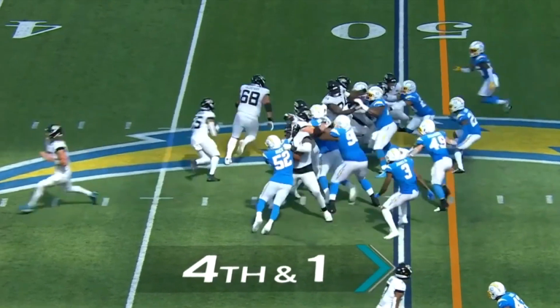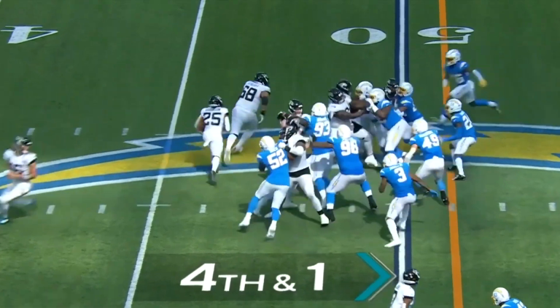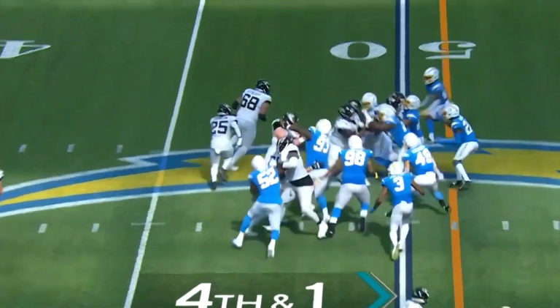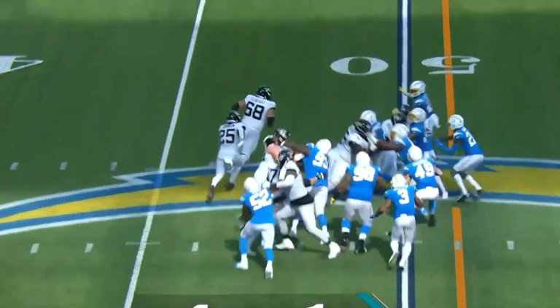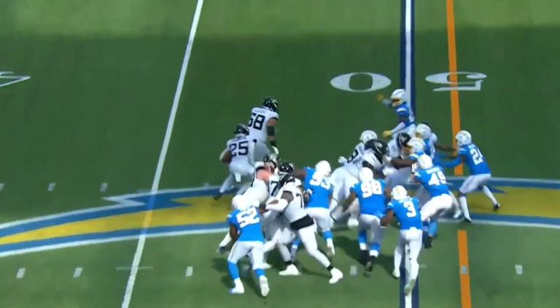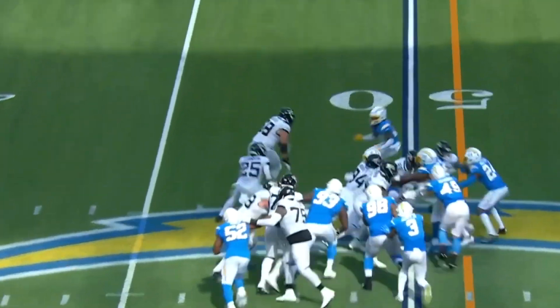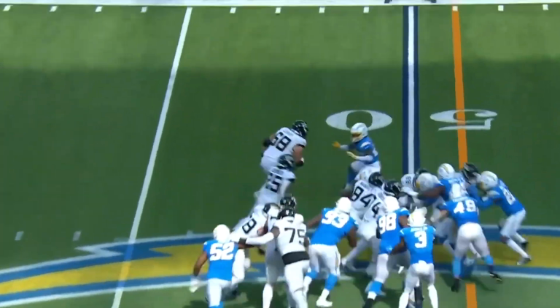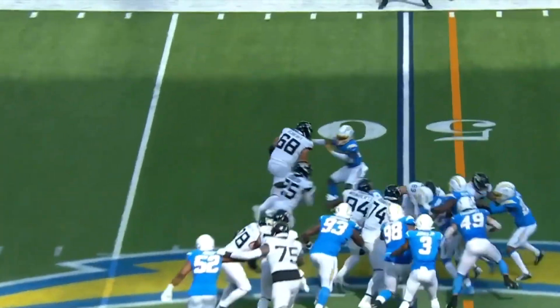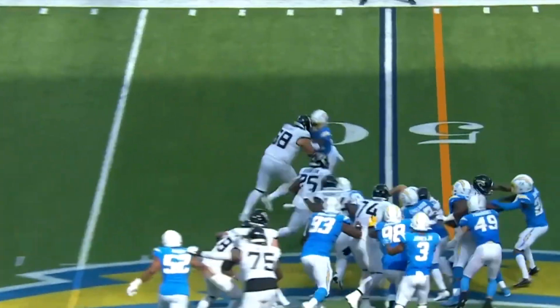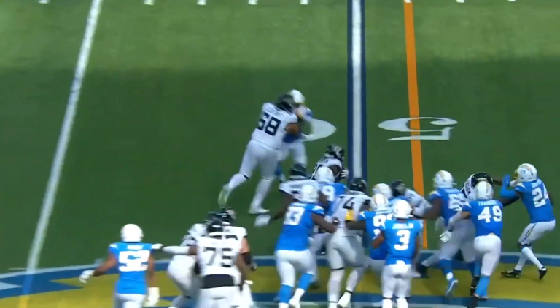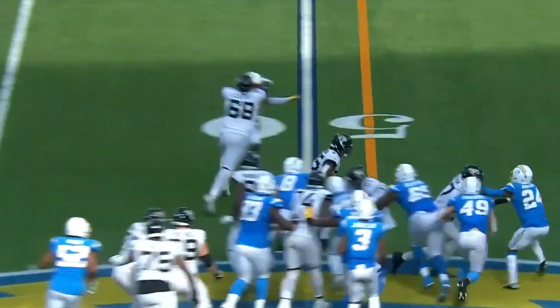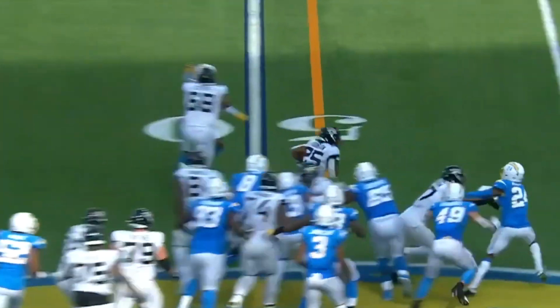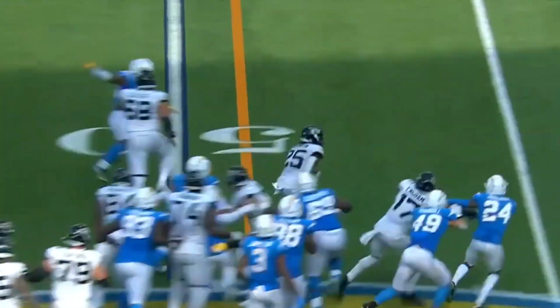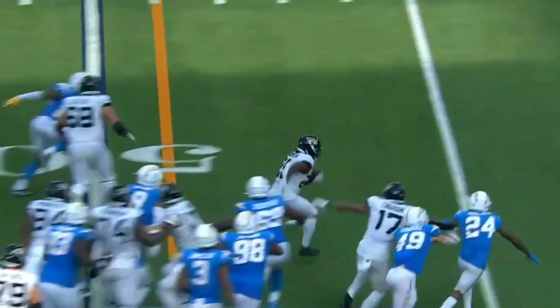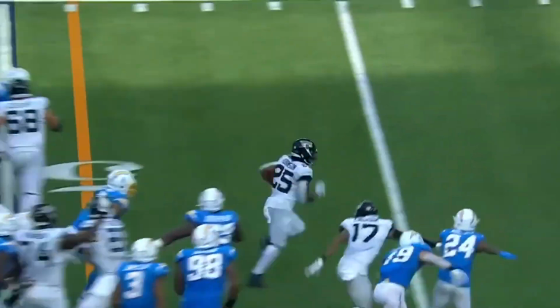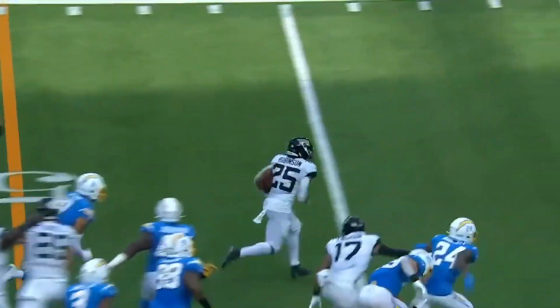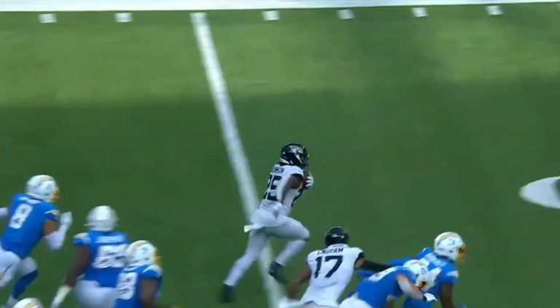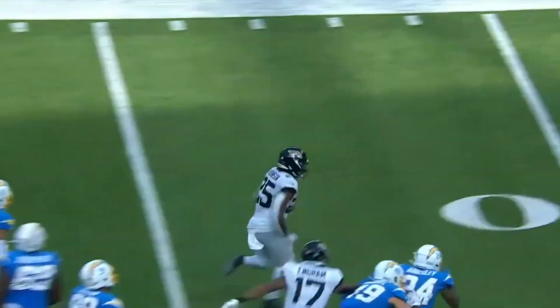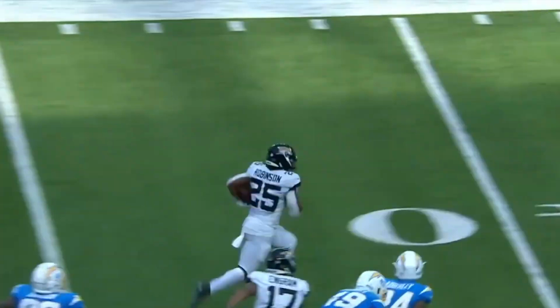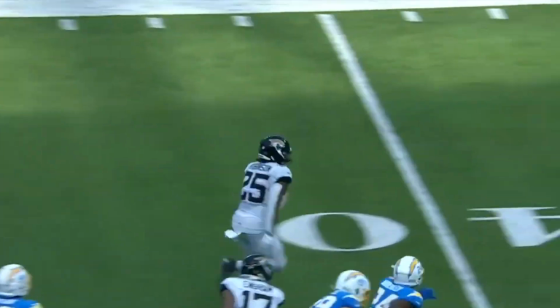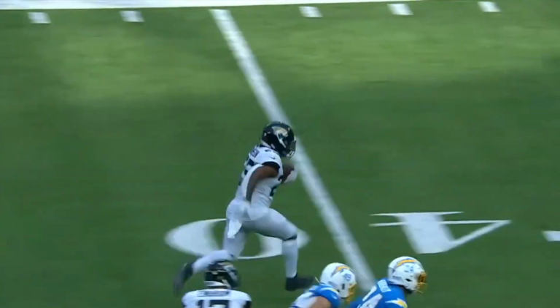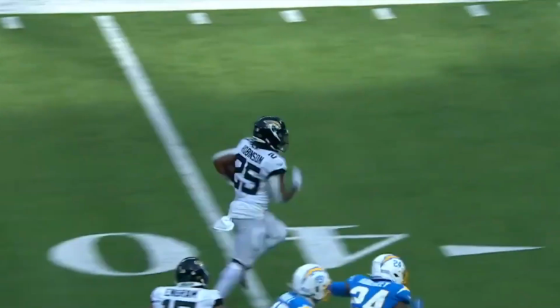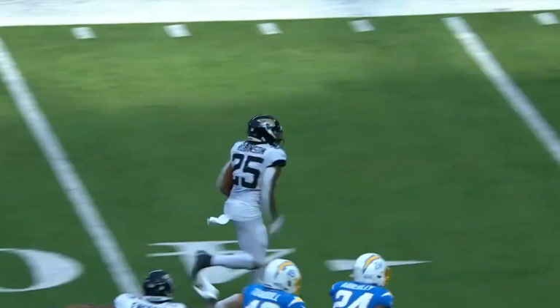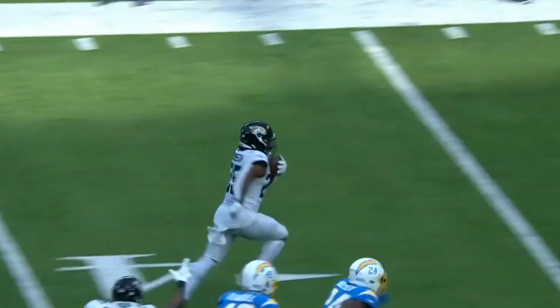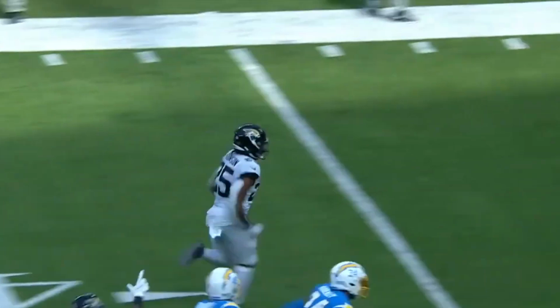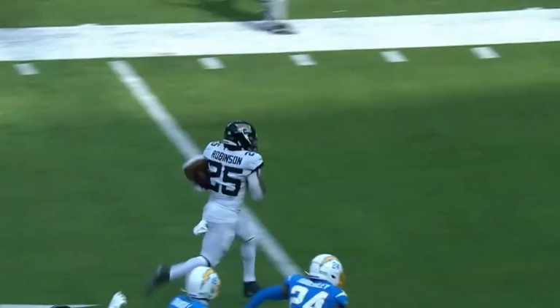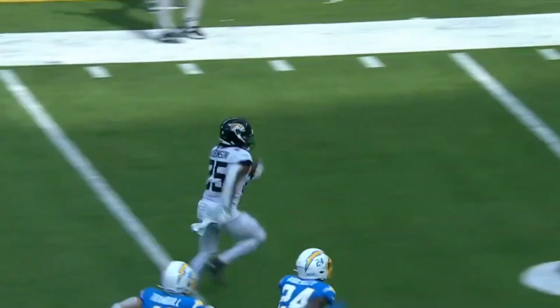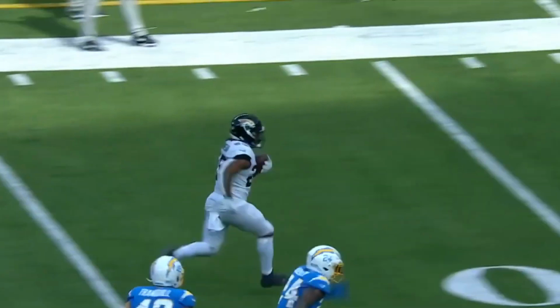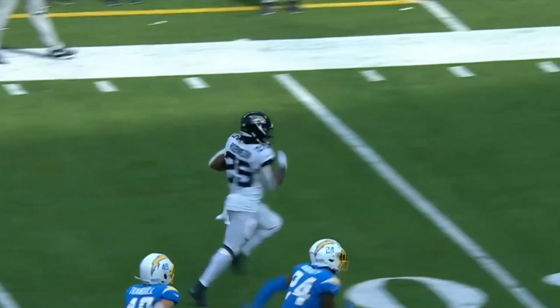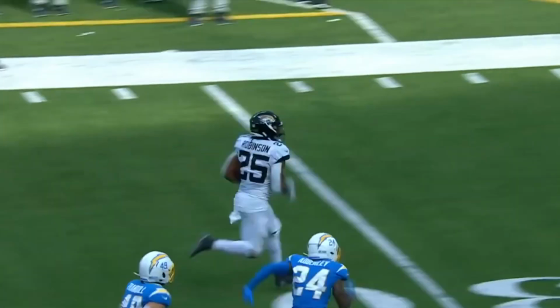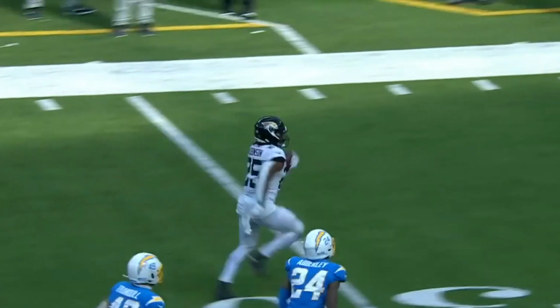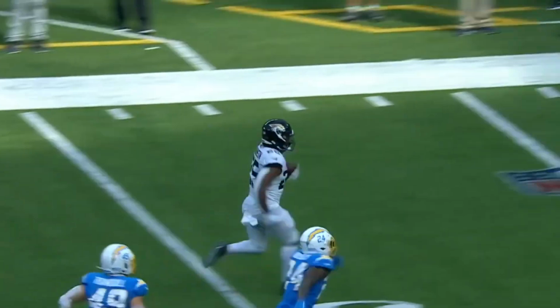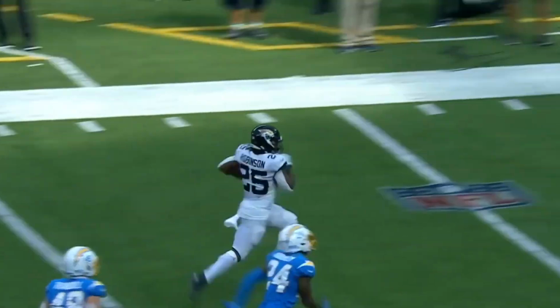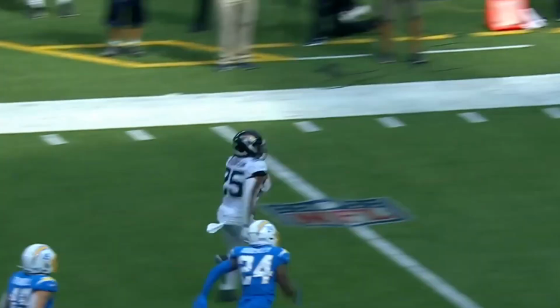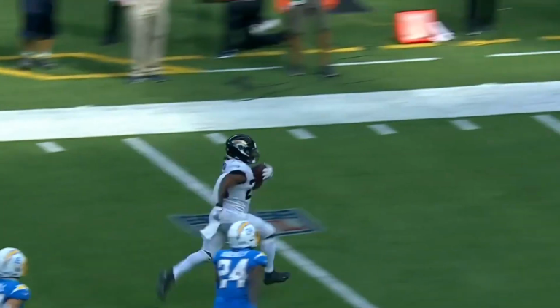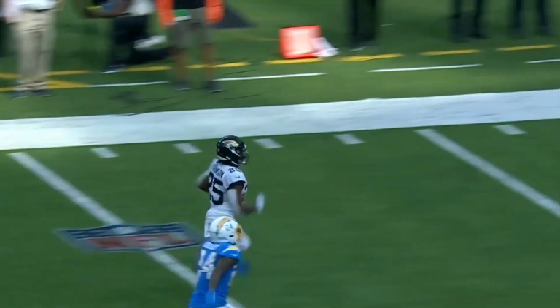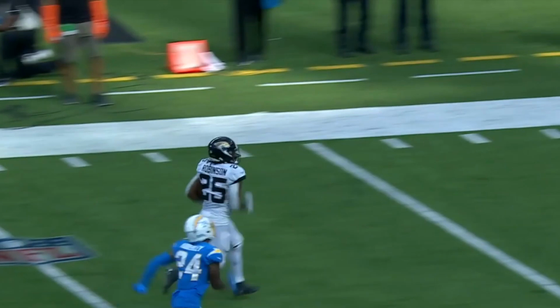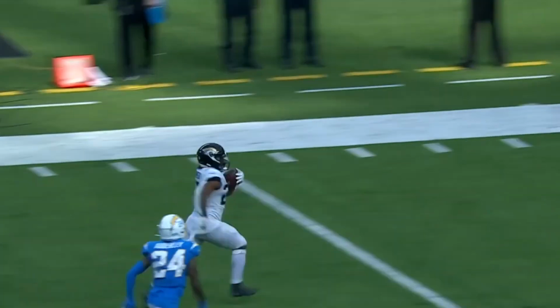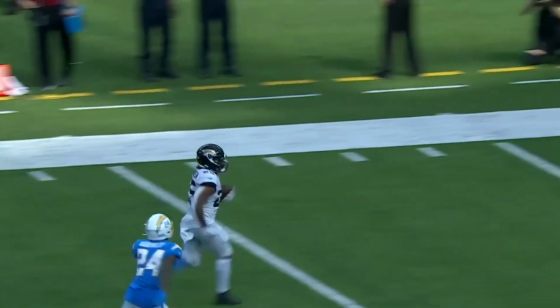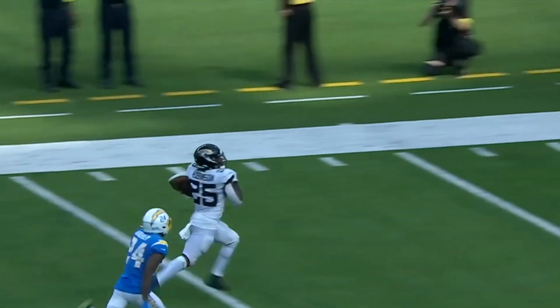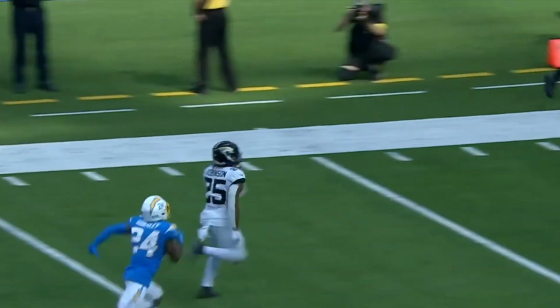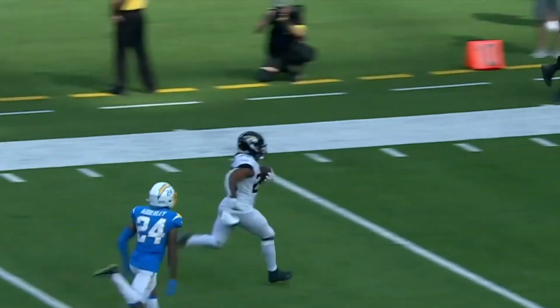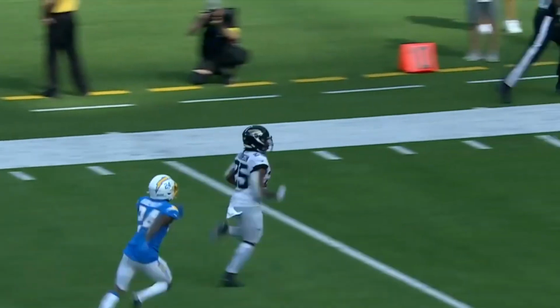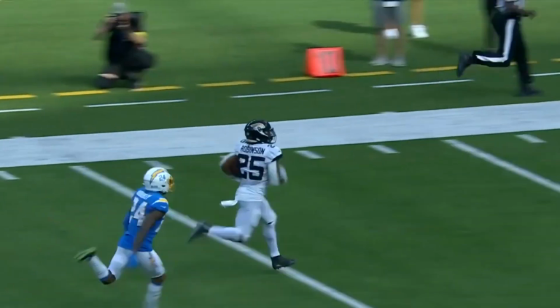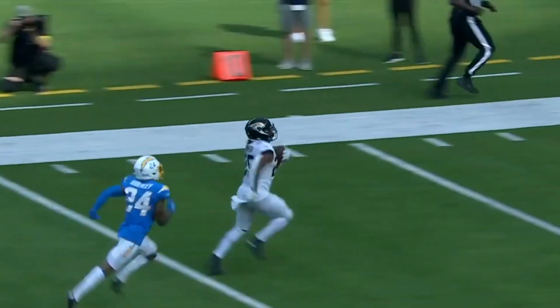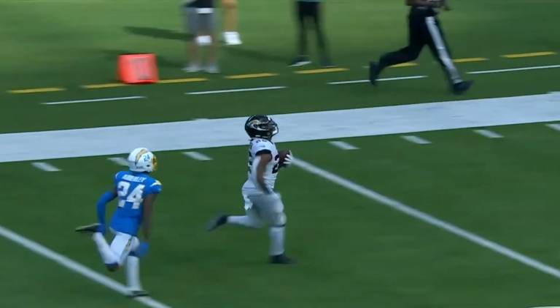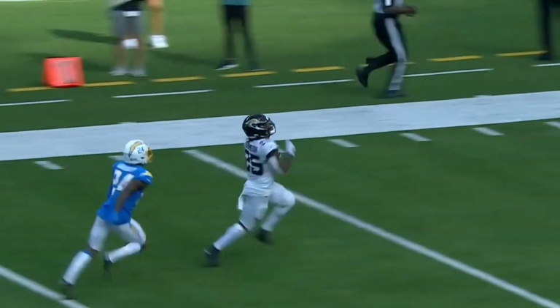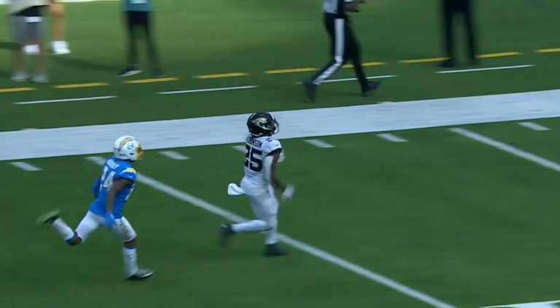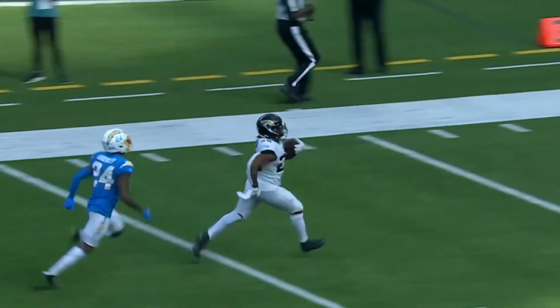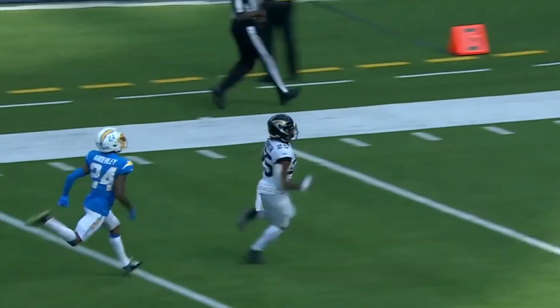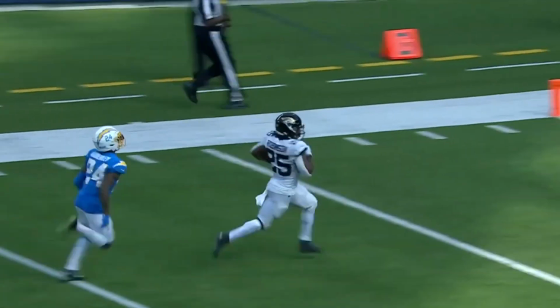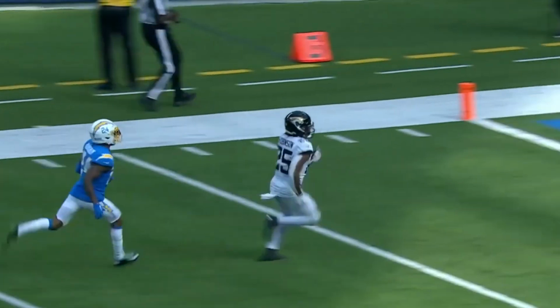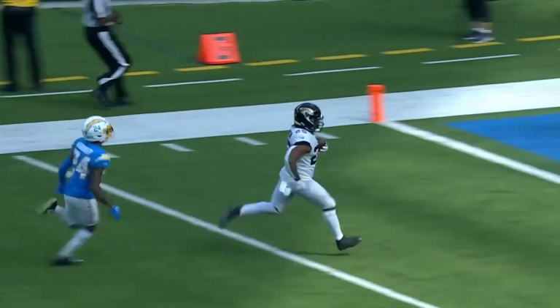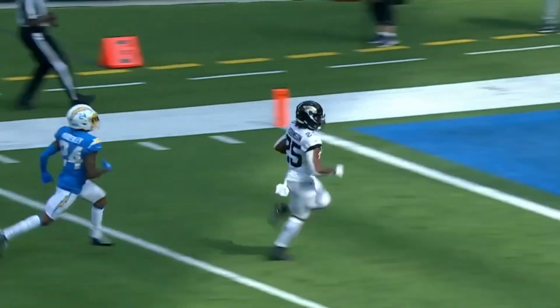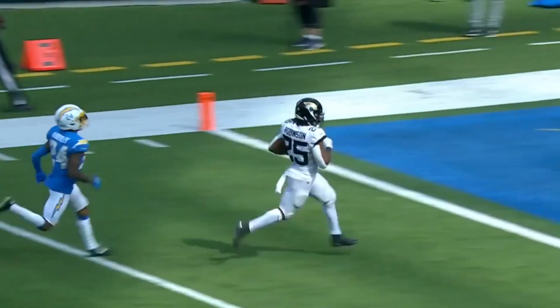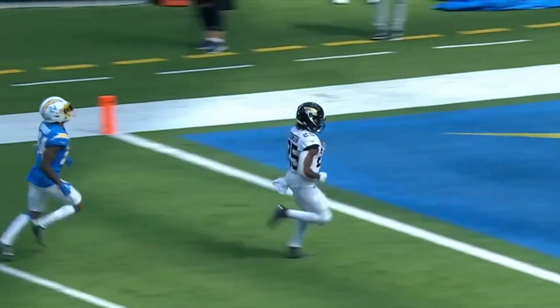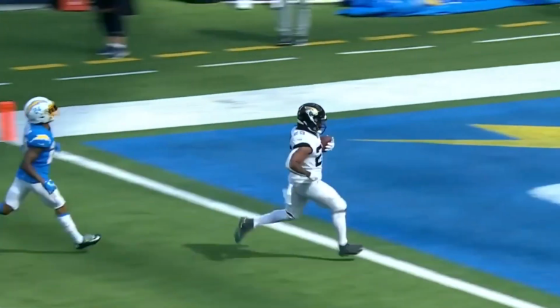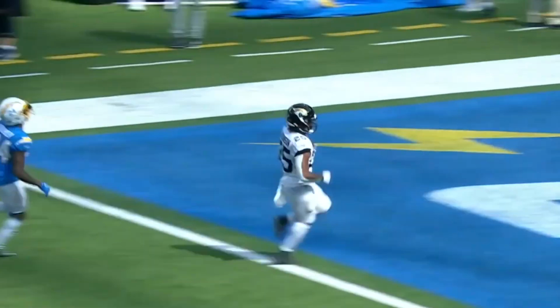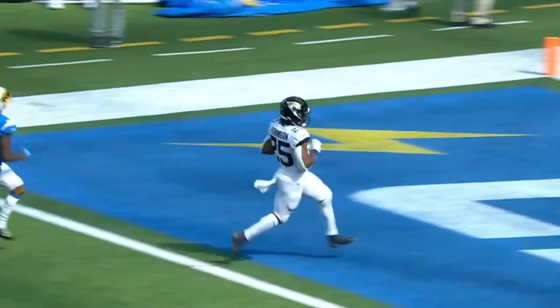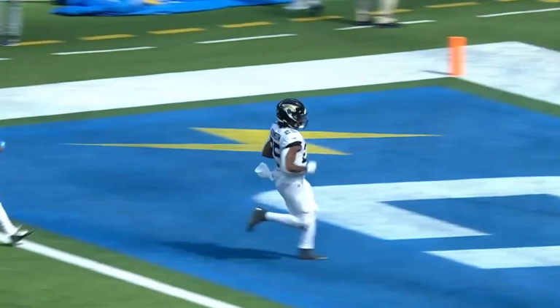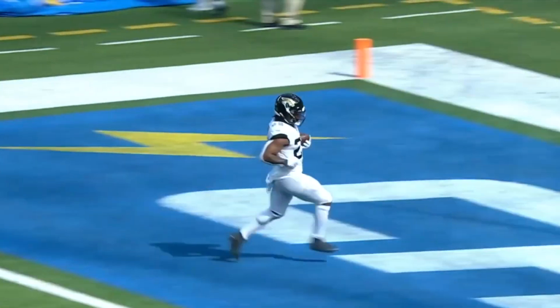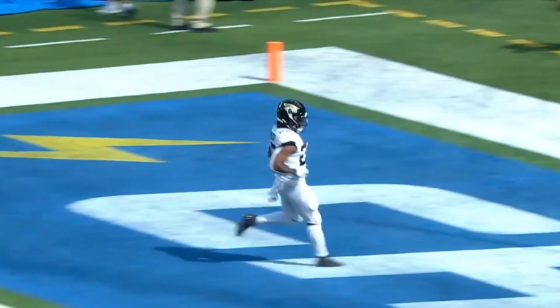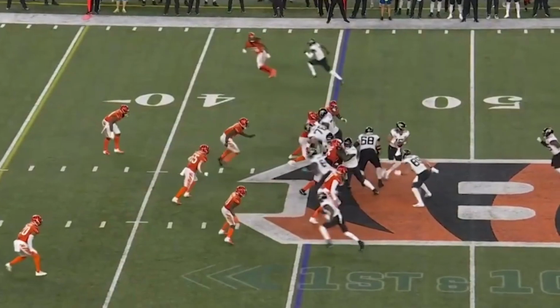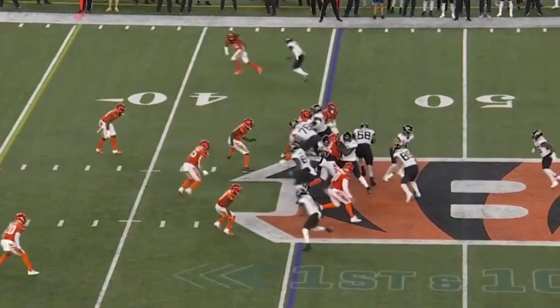Robinson, left side, has the first down and there he goes! 30, 20, 10! Touchdown, Jacksonville!